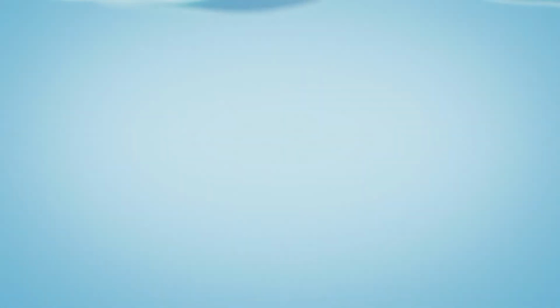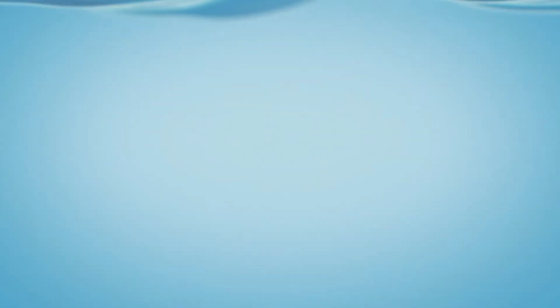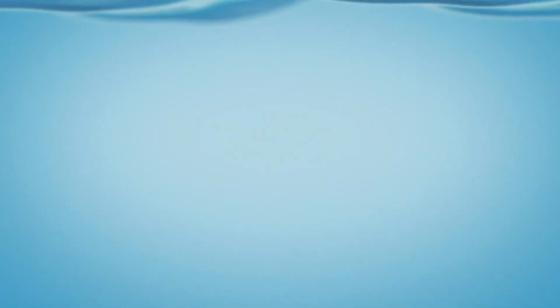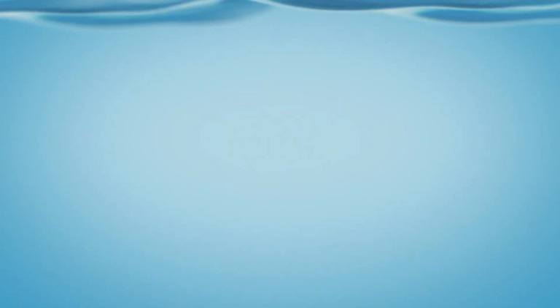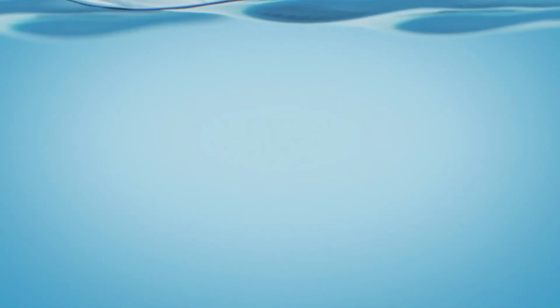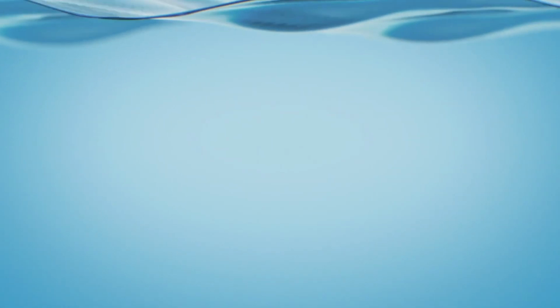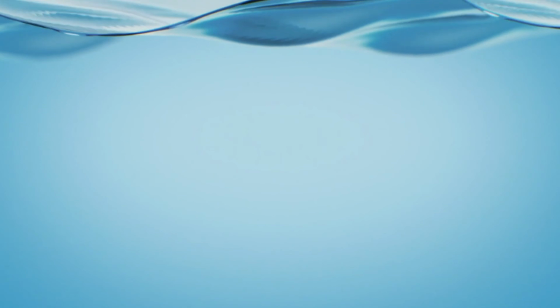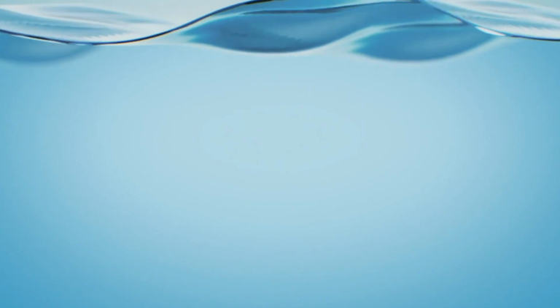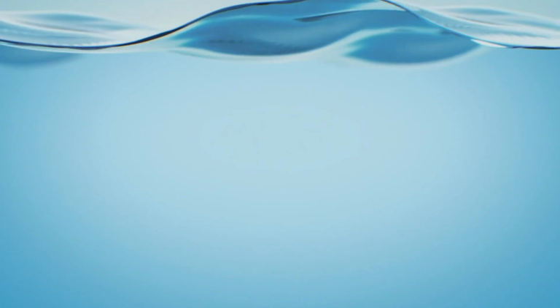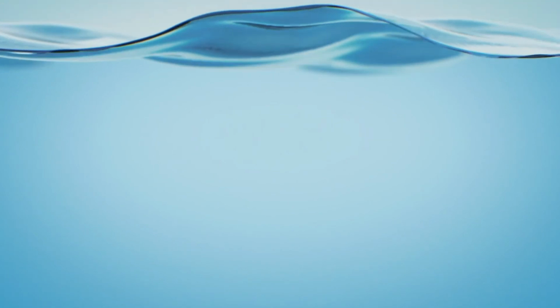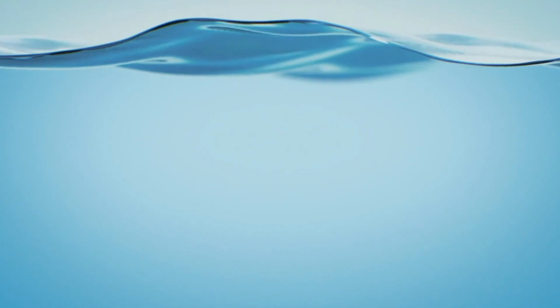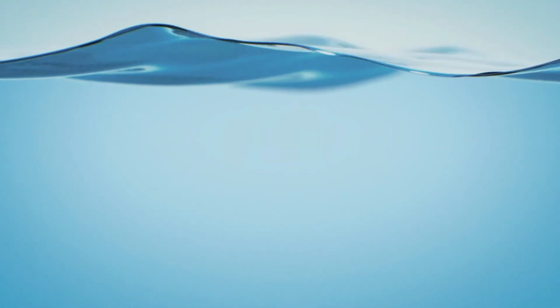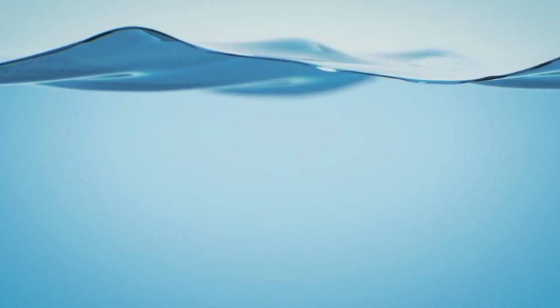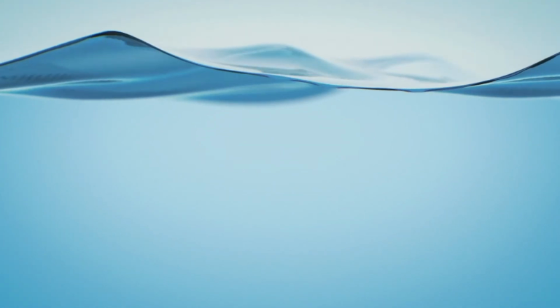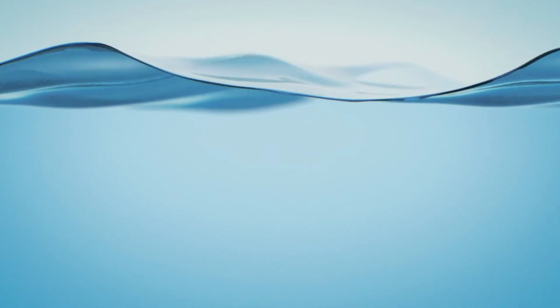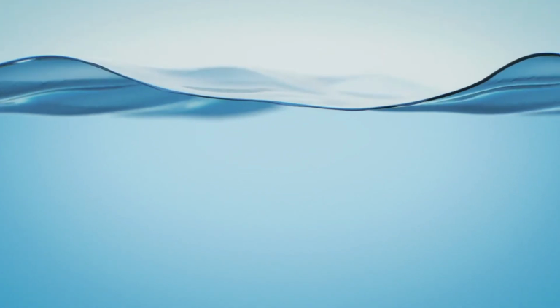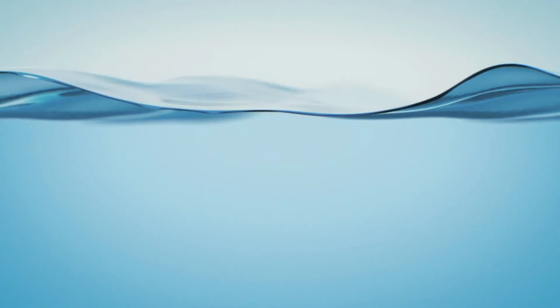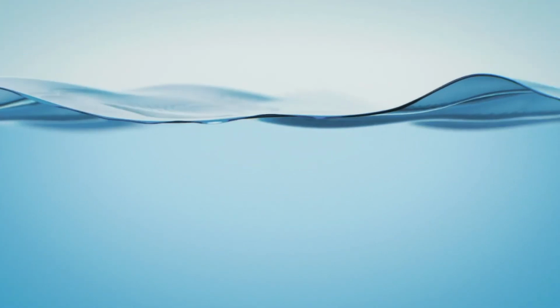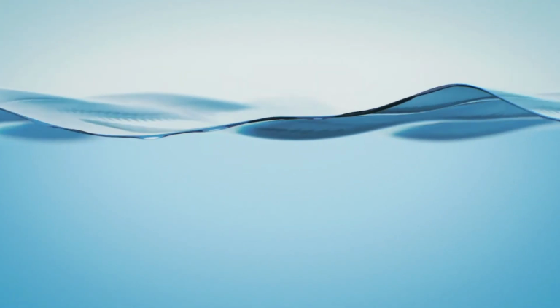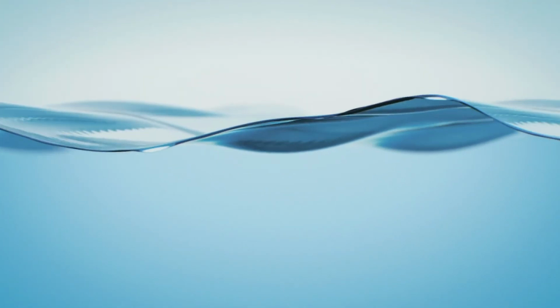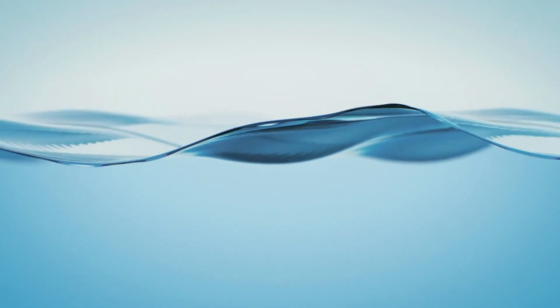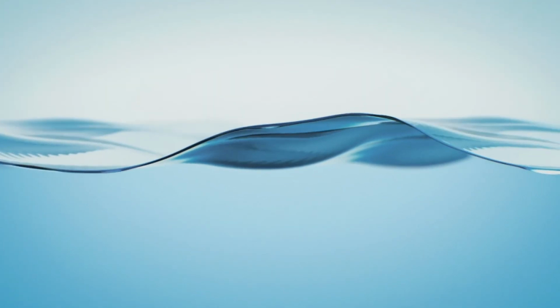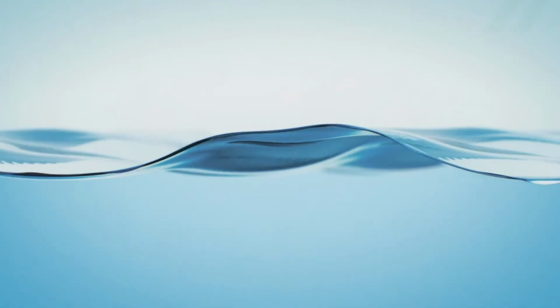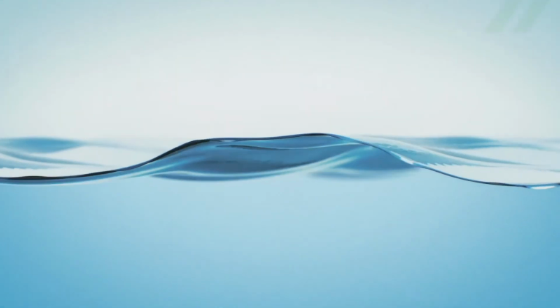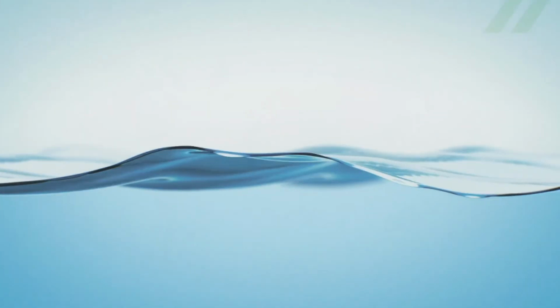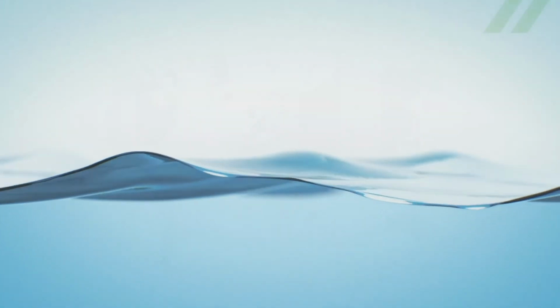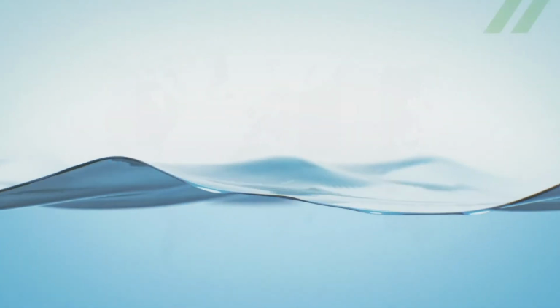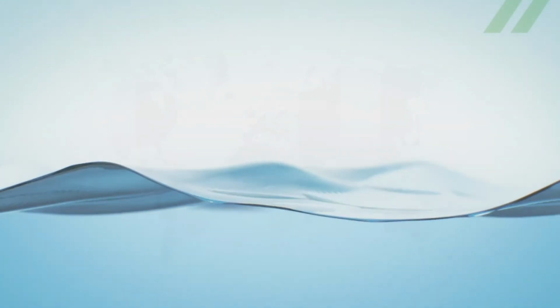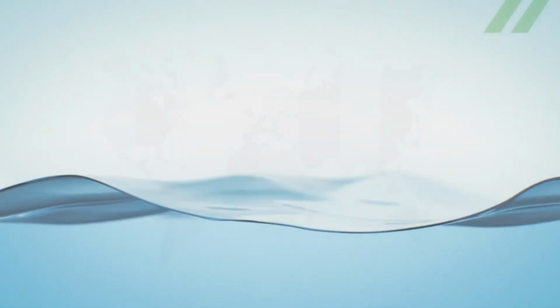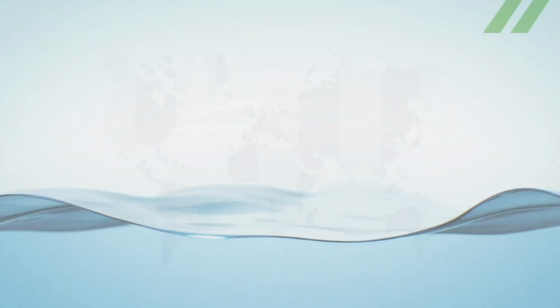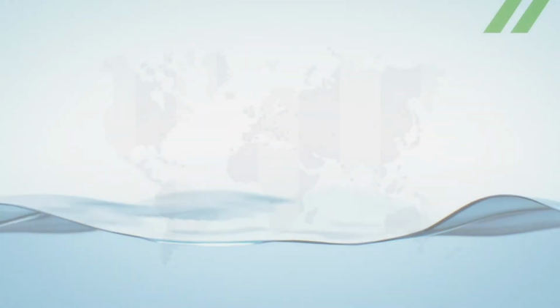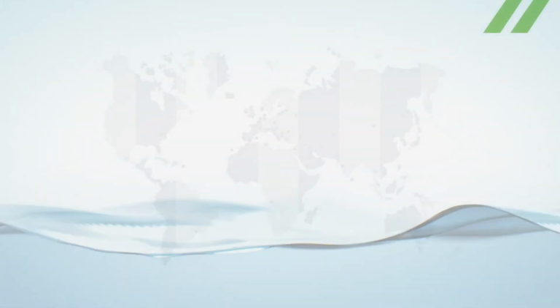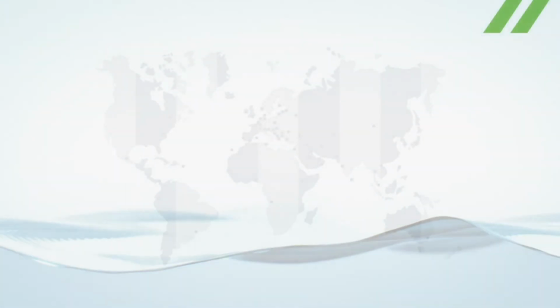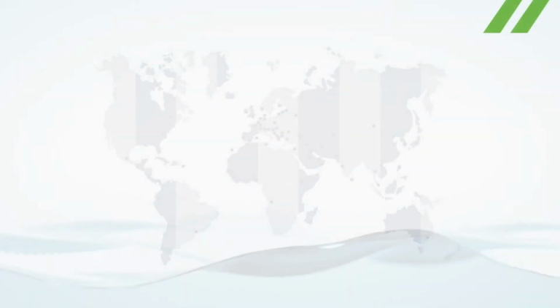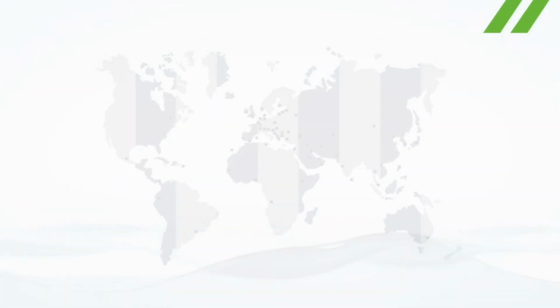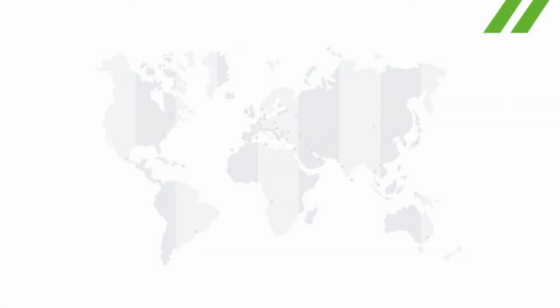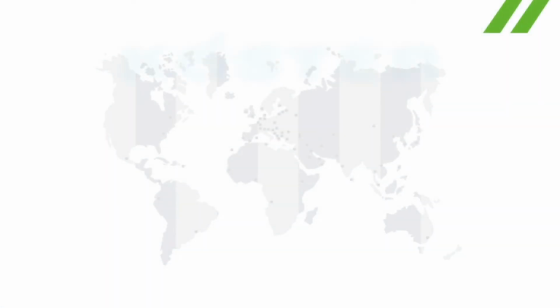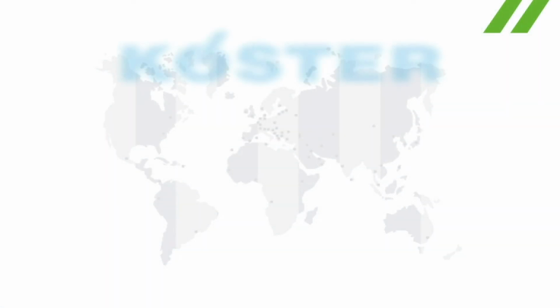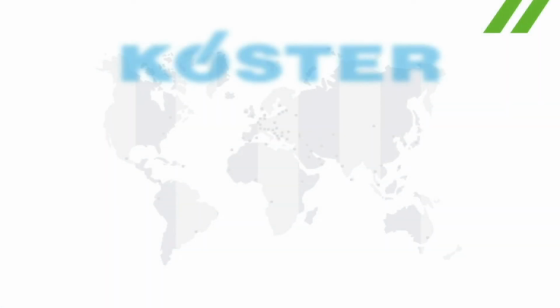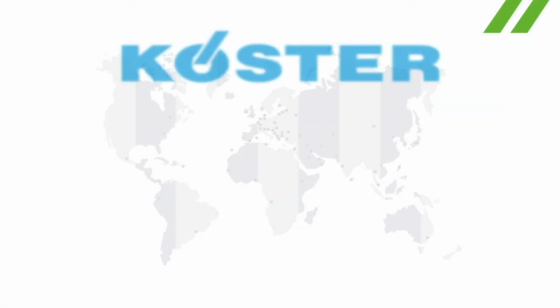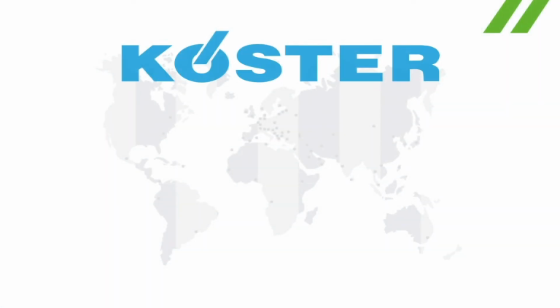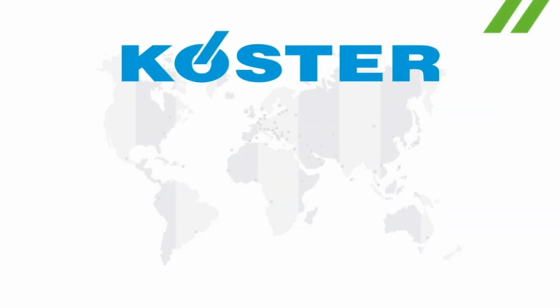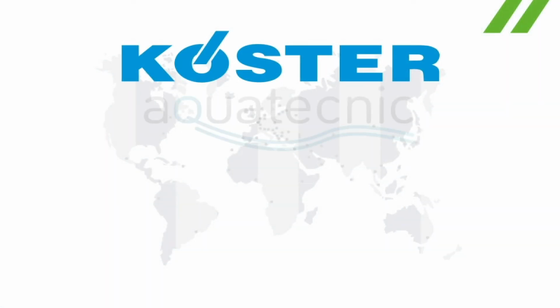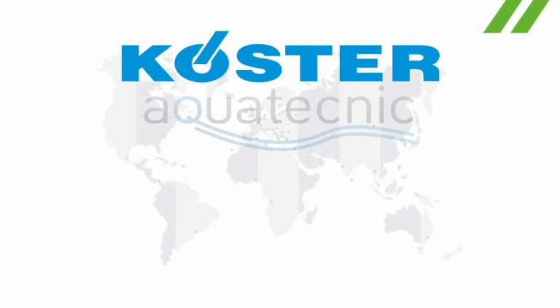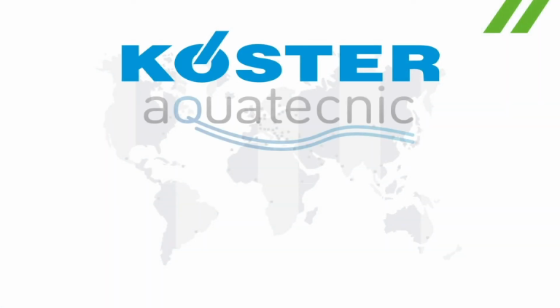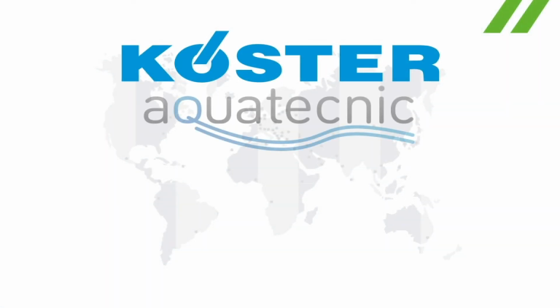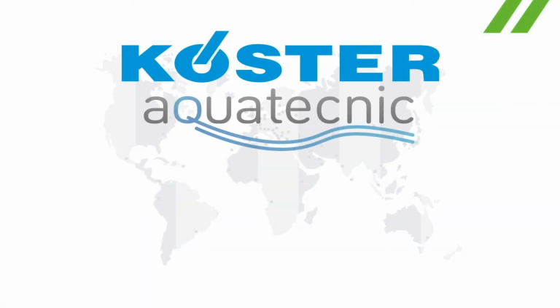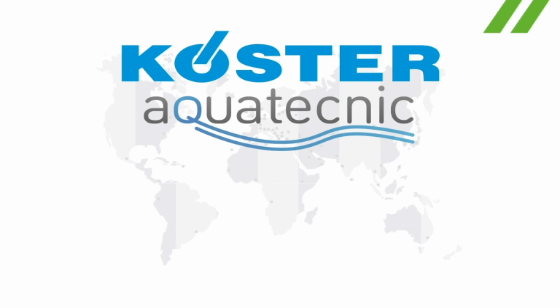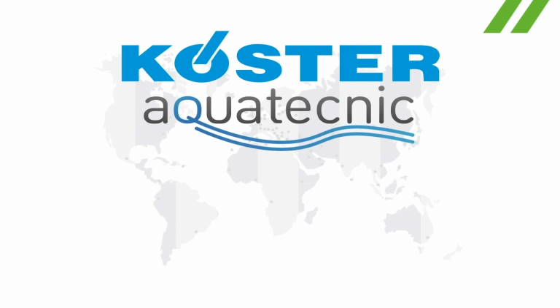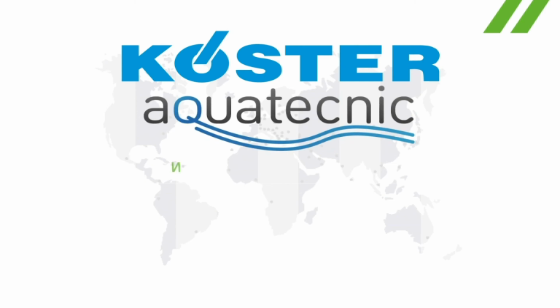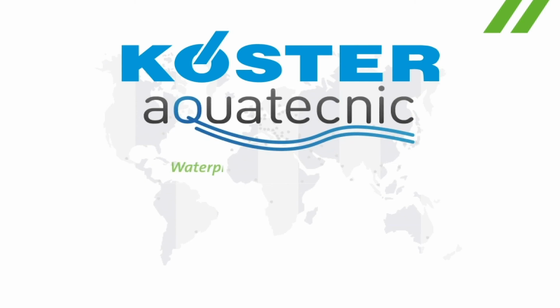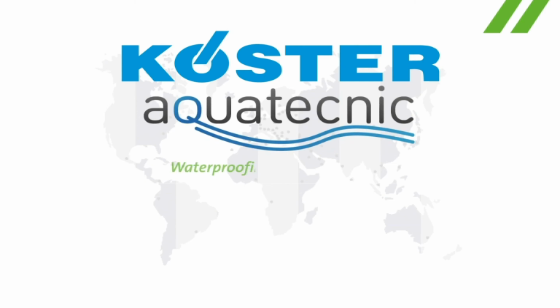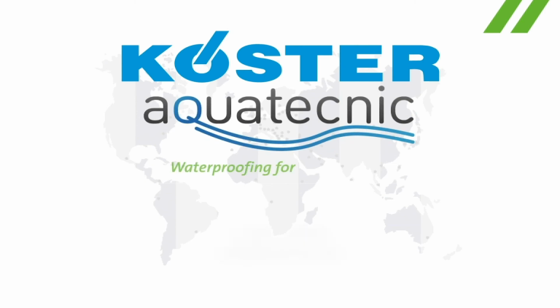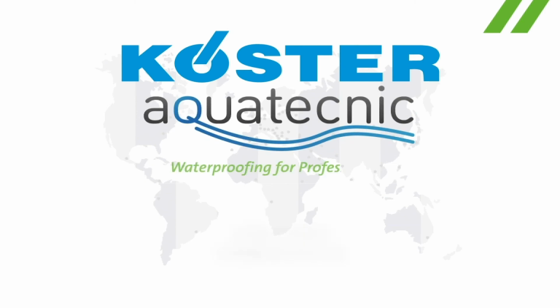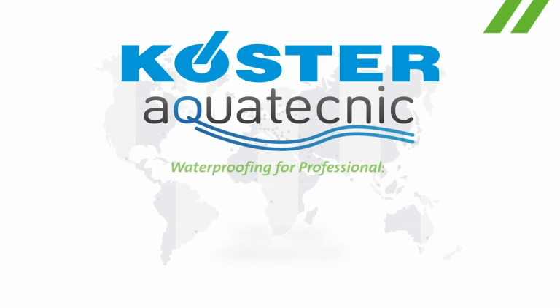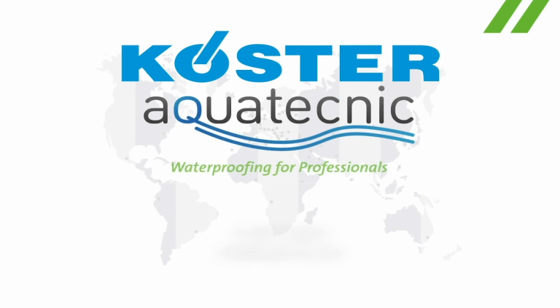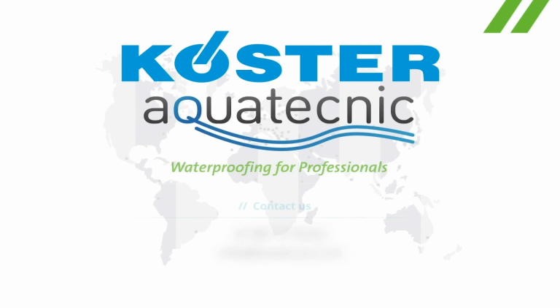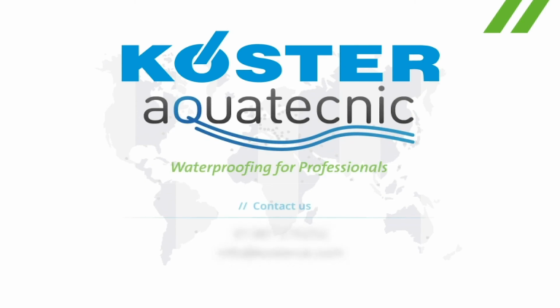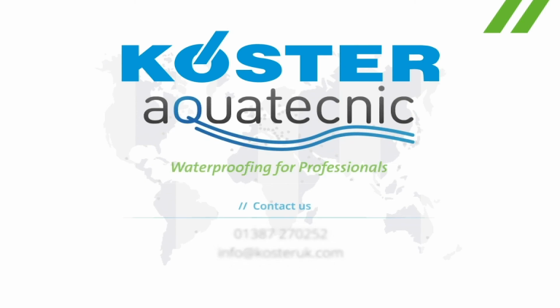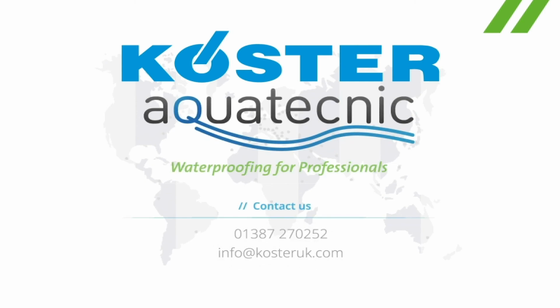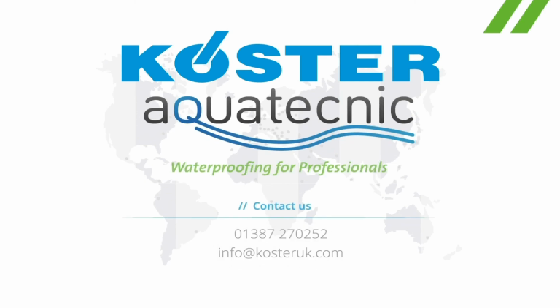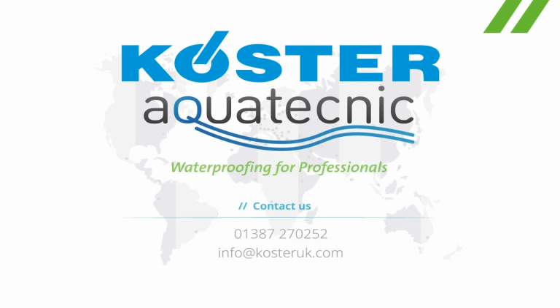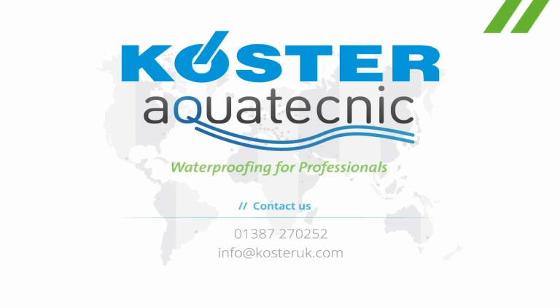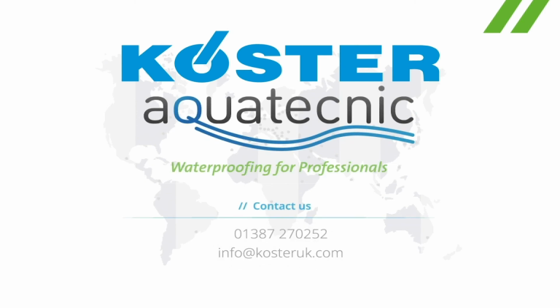Thank you for watching our video. Please let us know if you have any questions. Costa Aqua Technic — Waterproofing for Professionals.